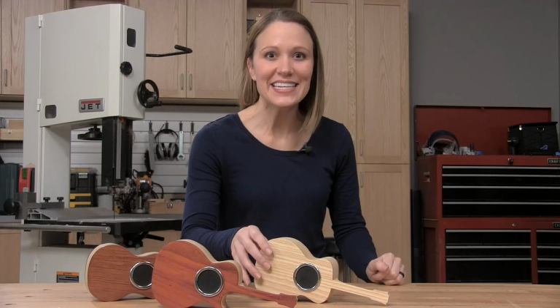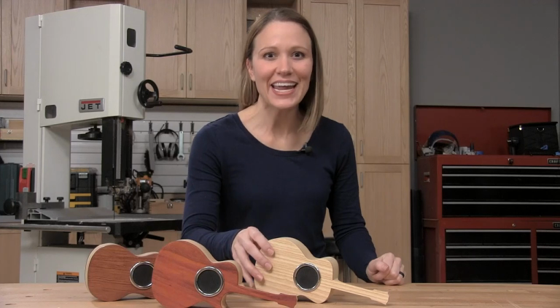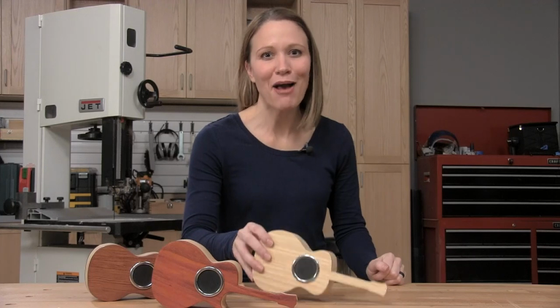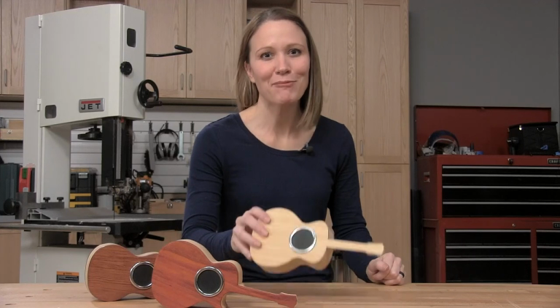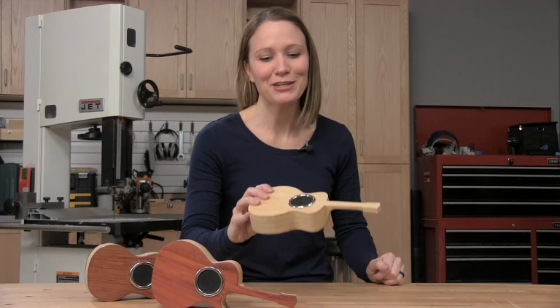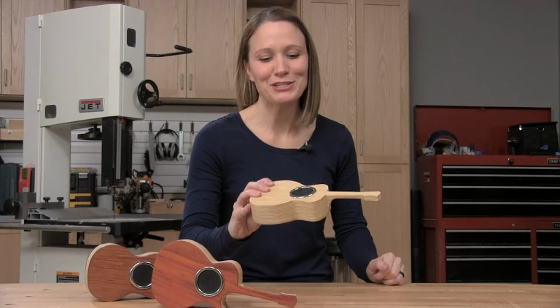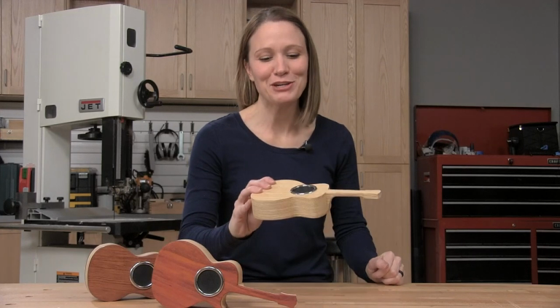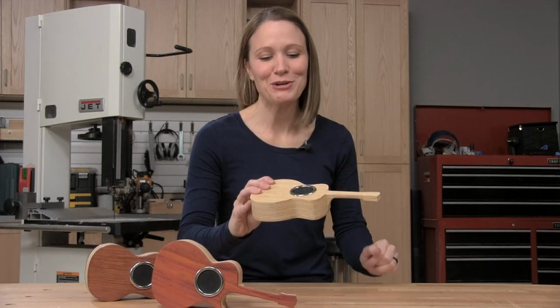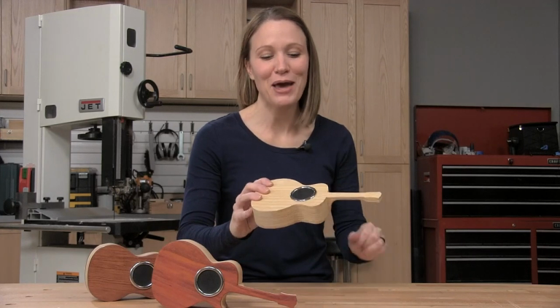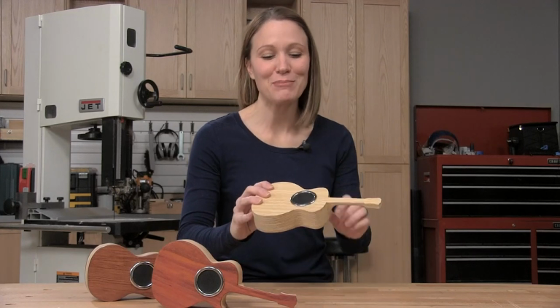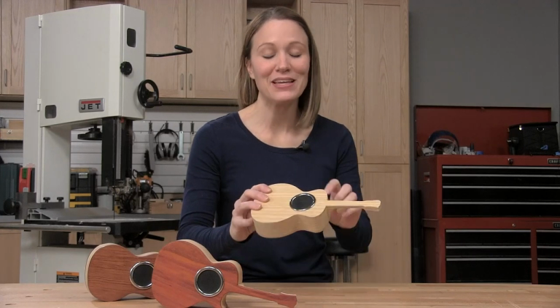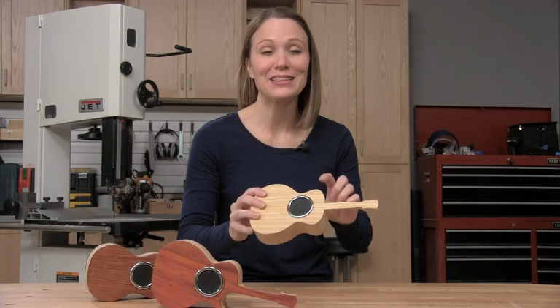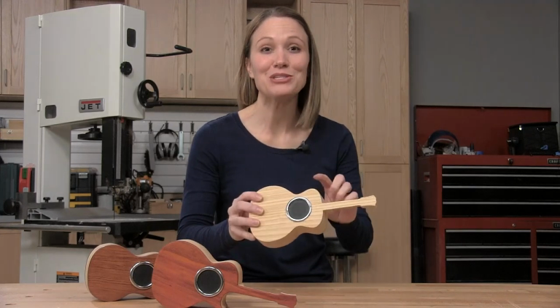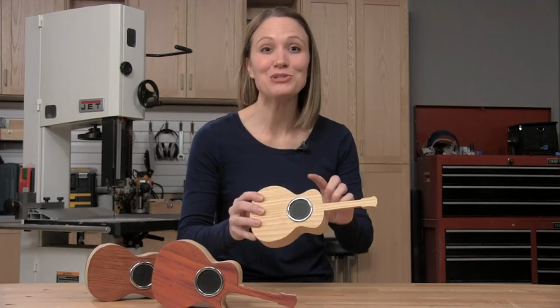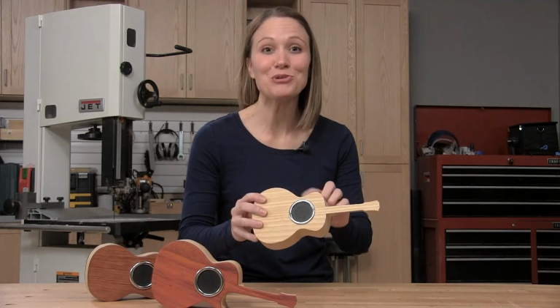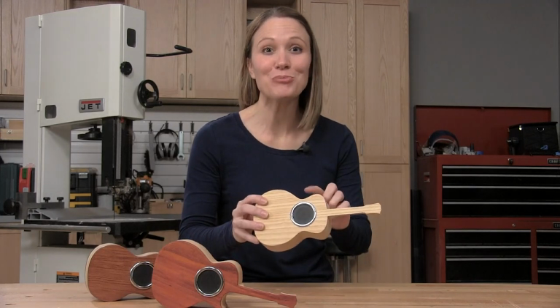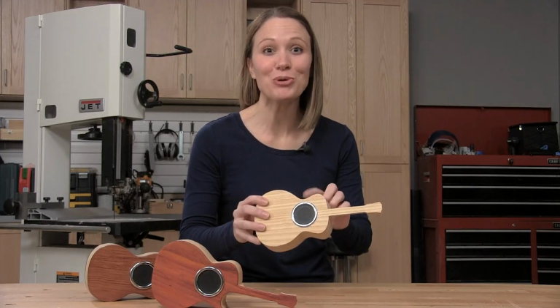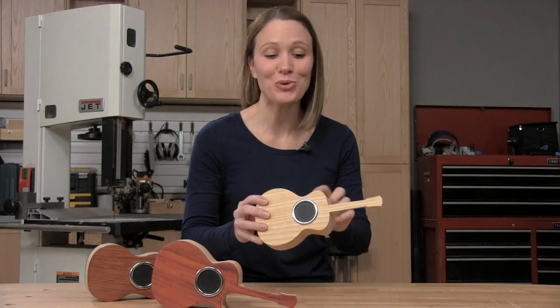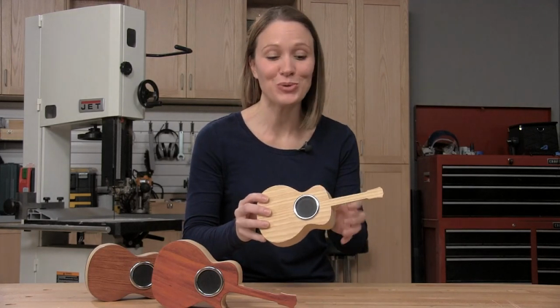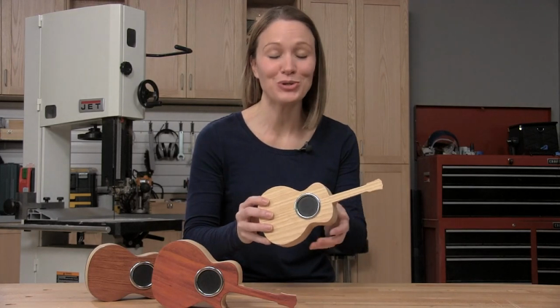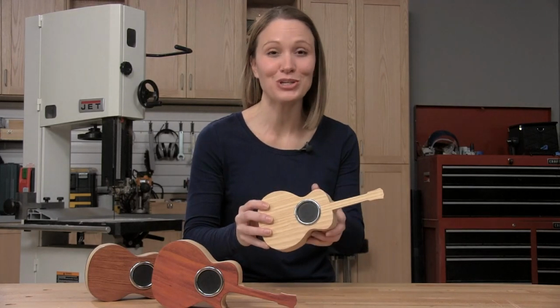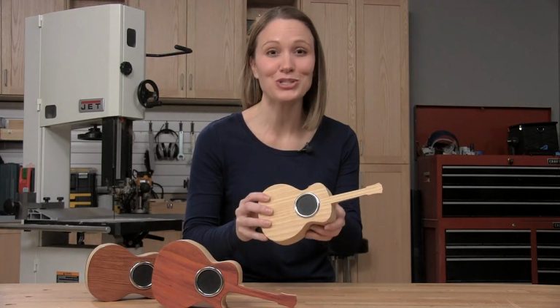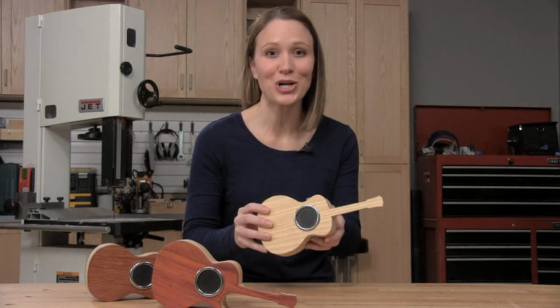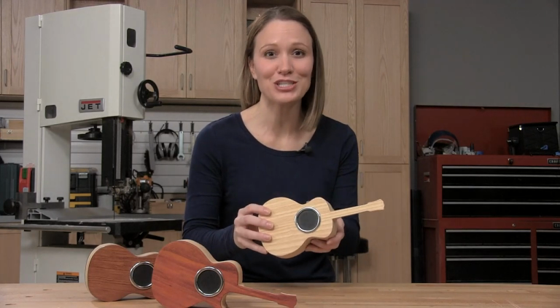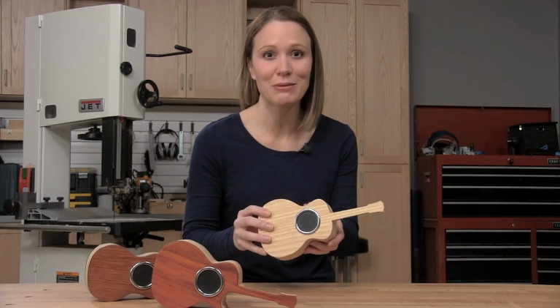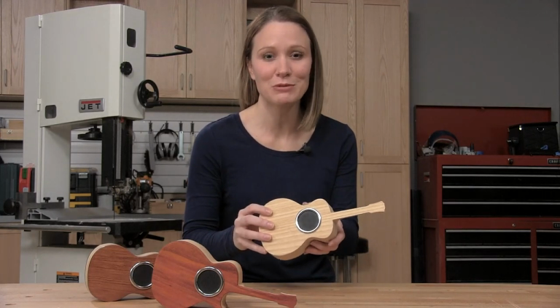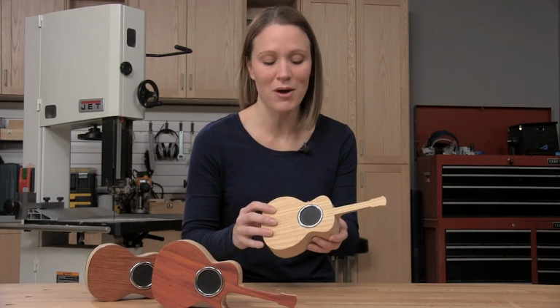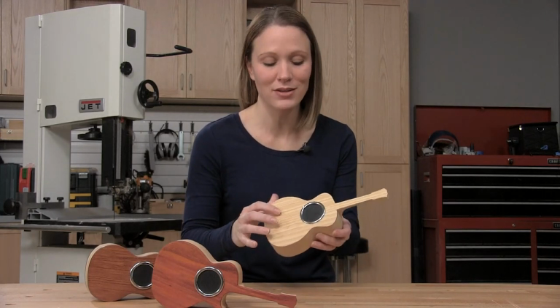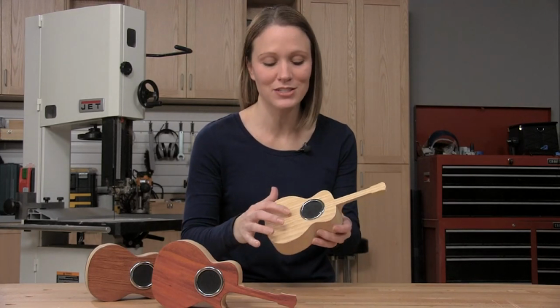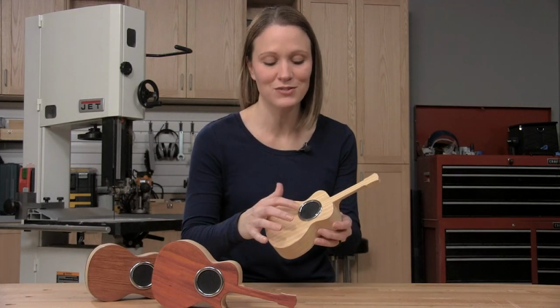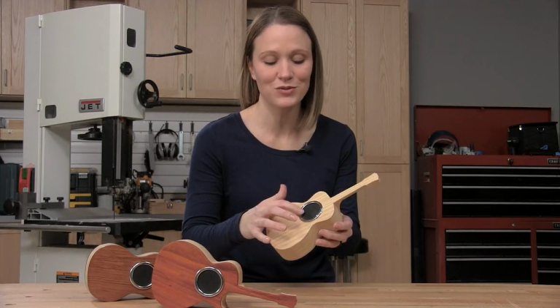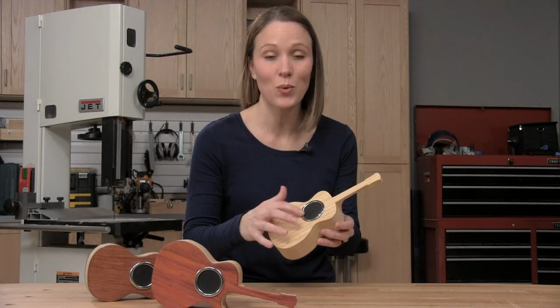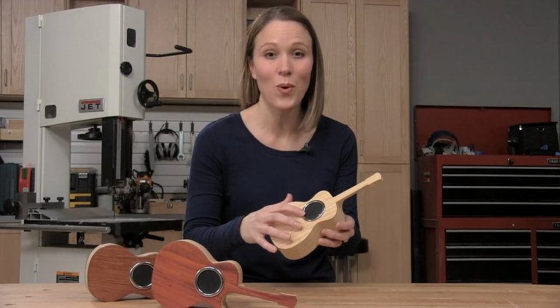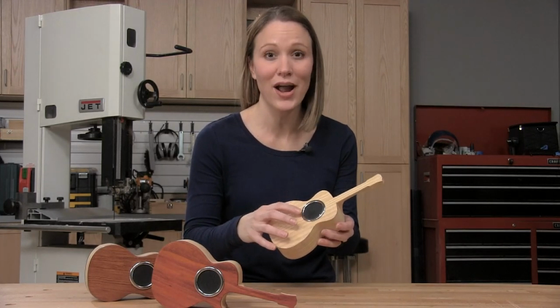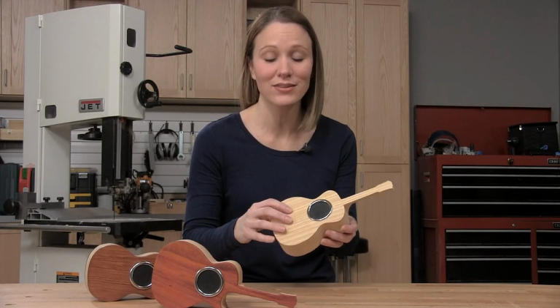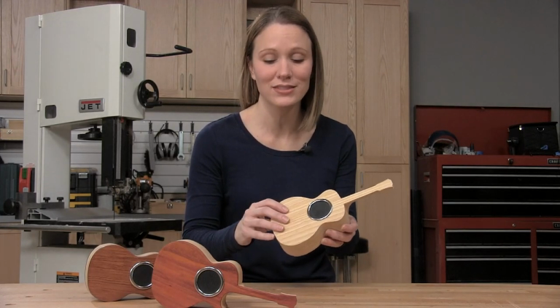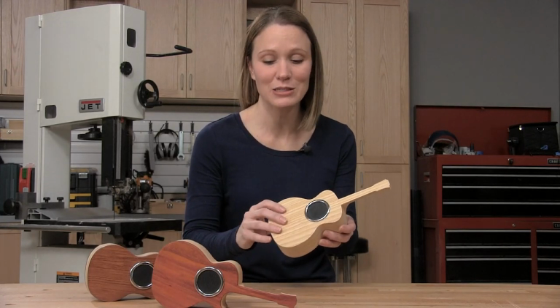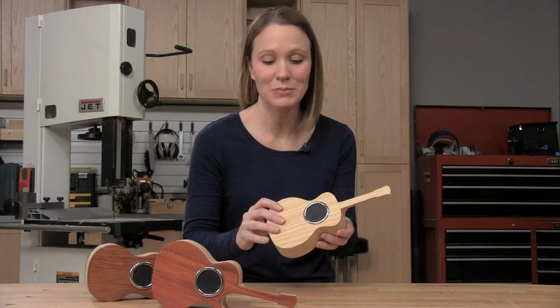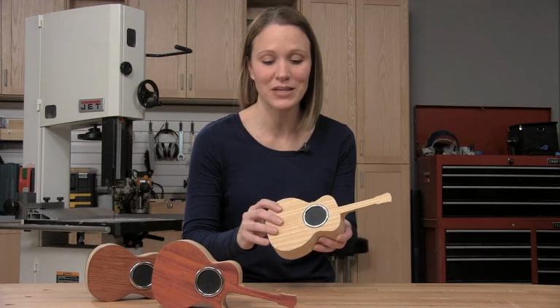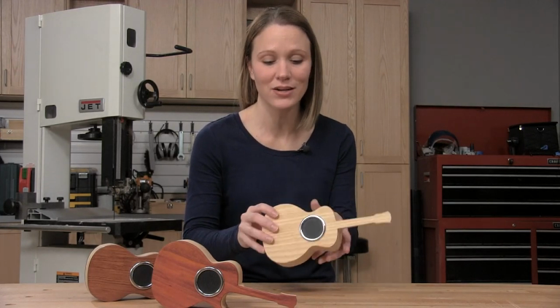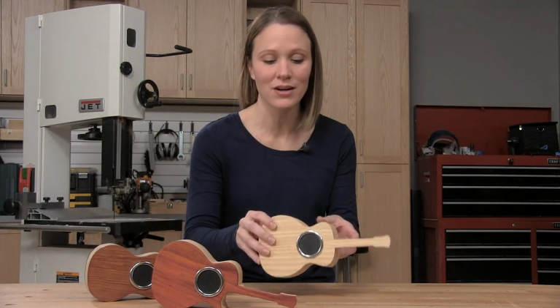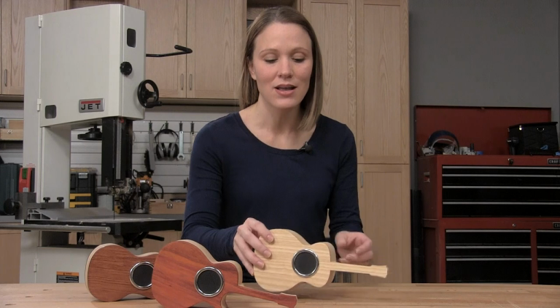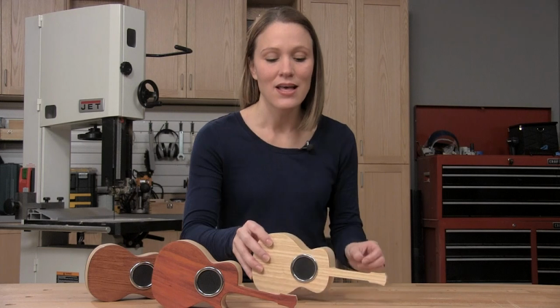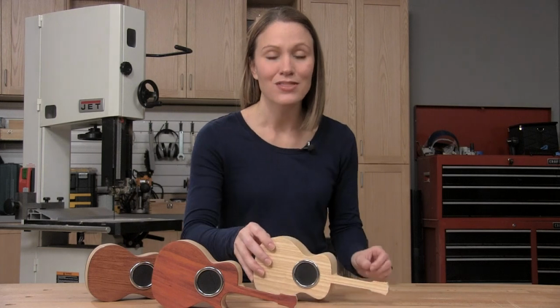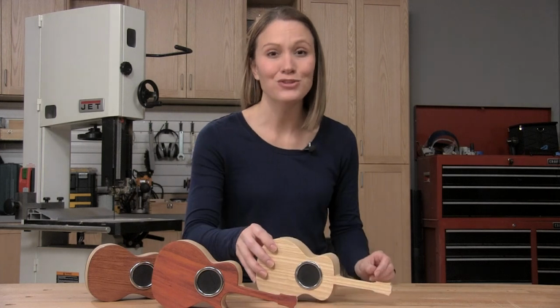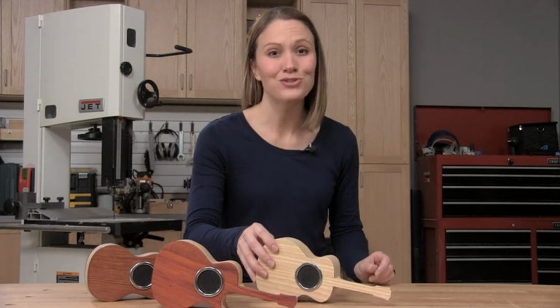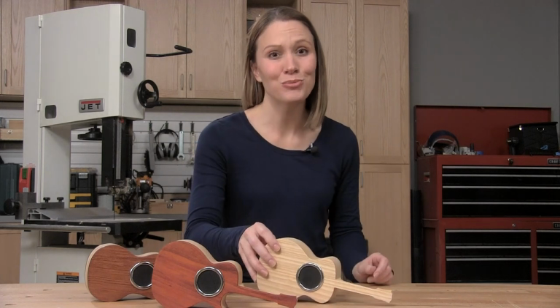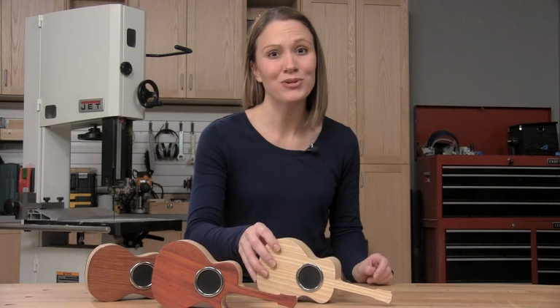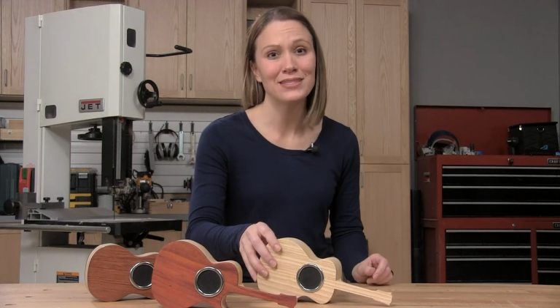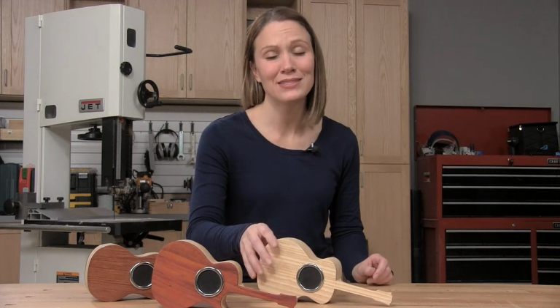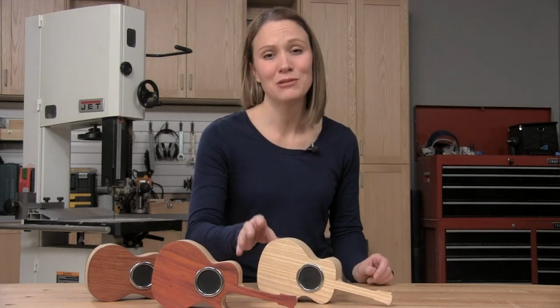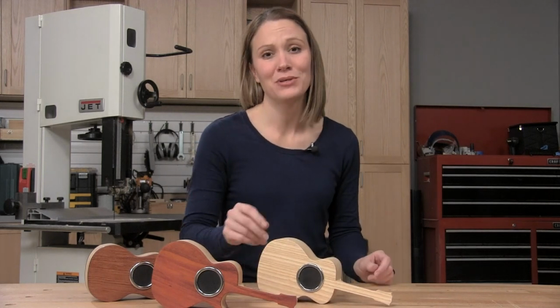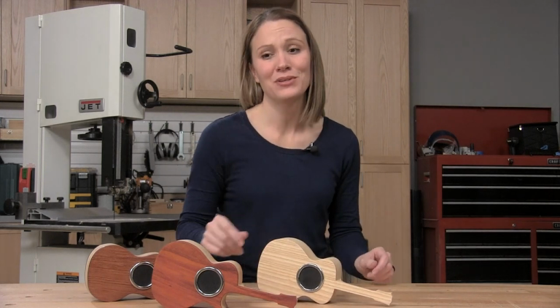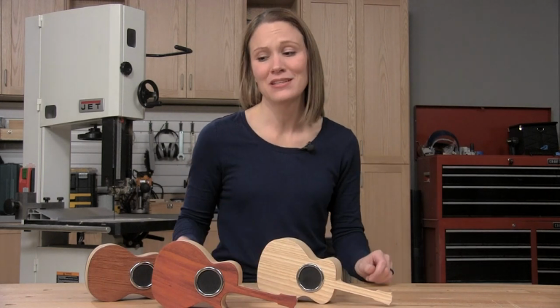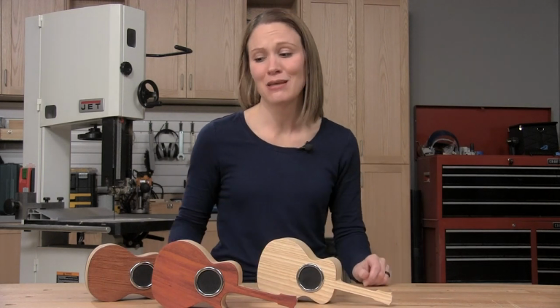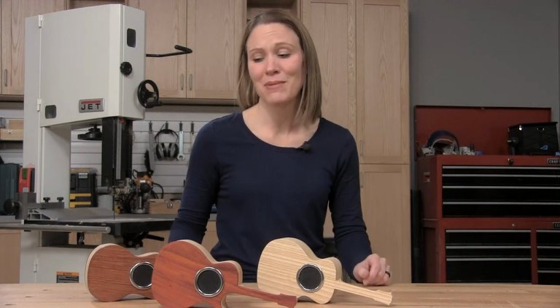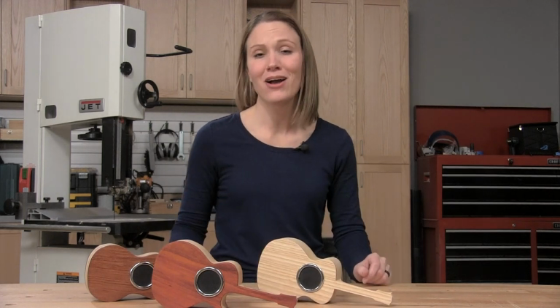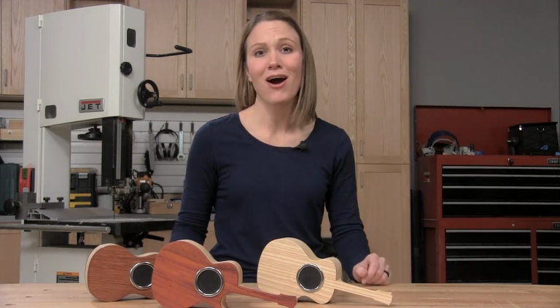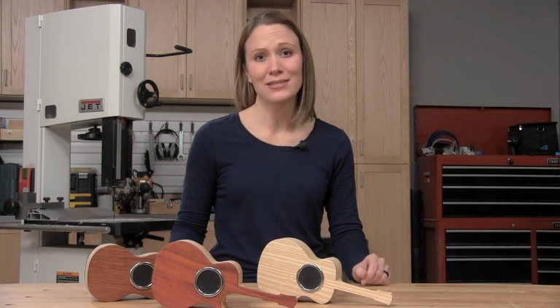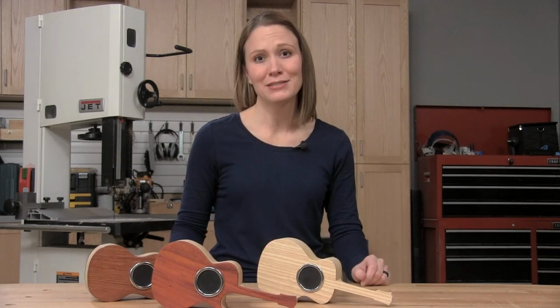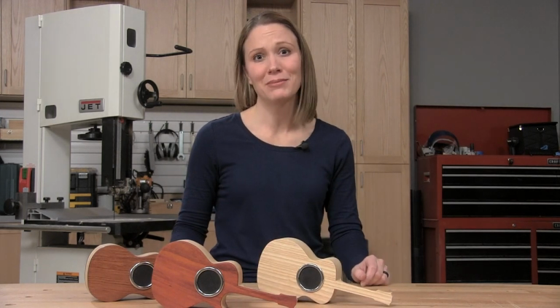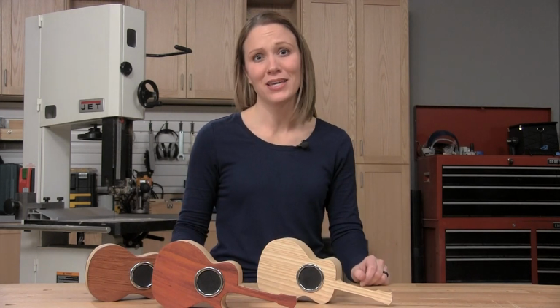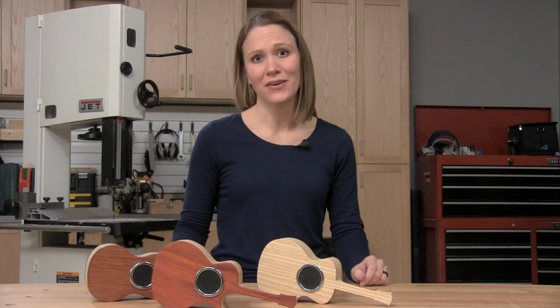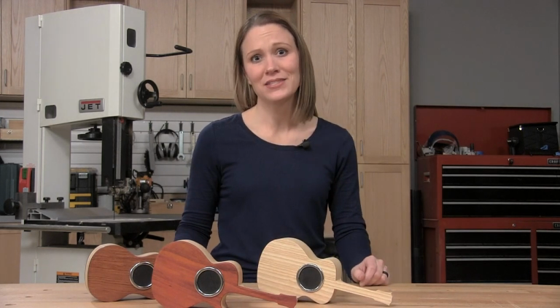Today I'm going to show you how to make these super cool little guitar shaped boxes for a wireless speaker. They're super easy to build and they make awesome gifts.